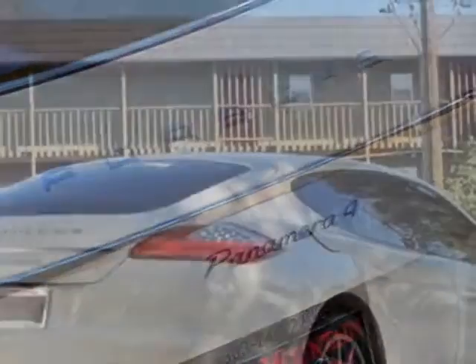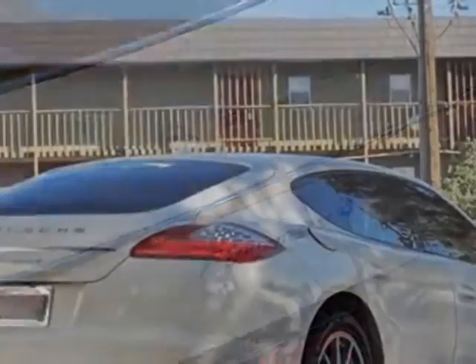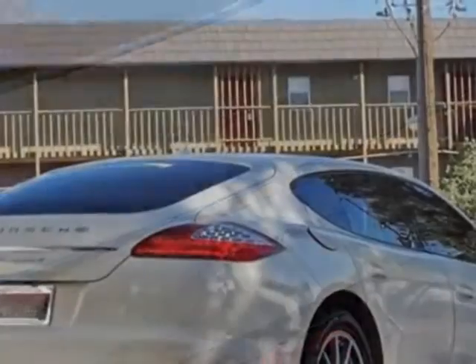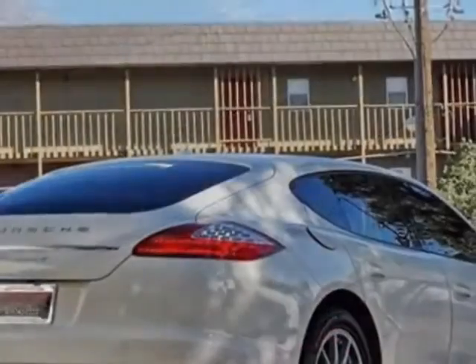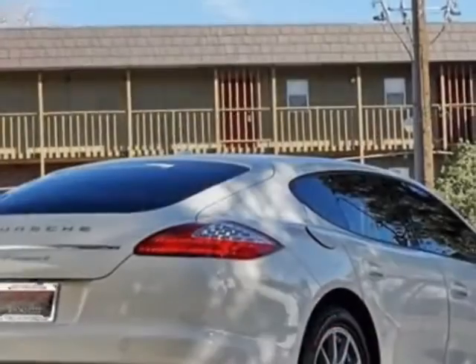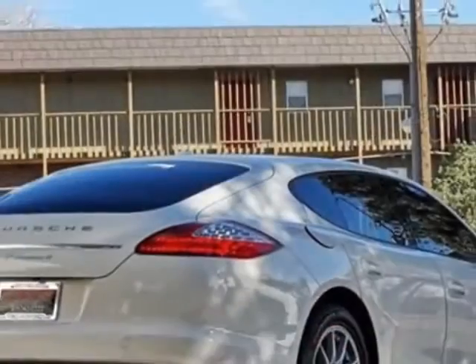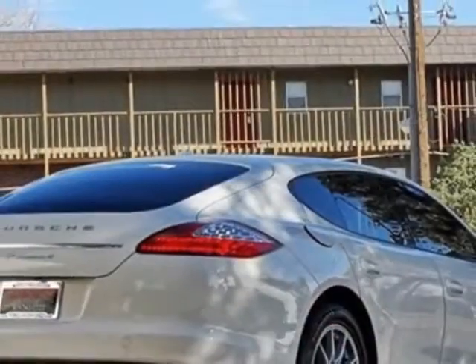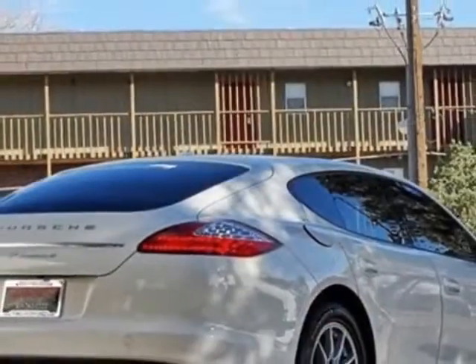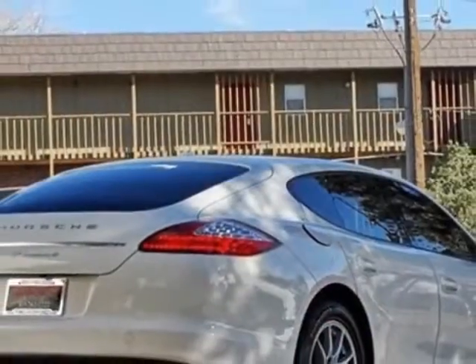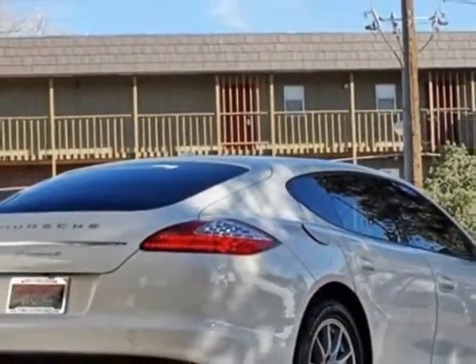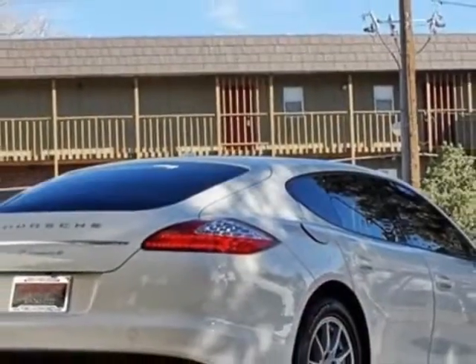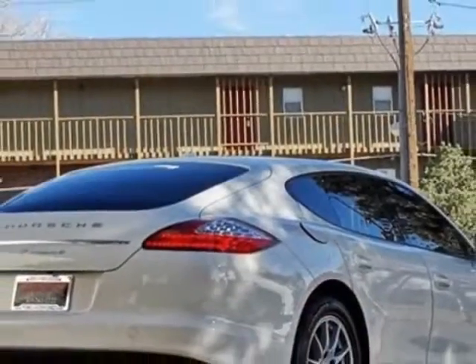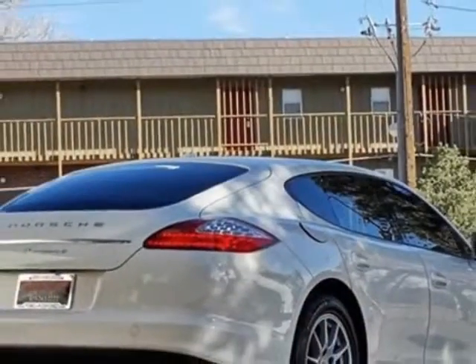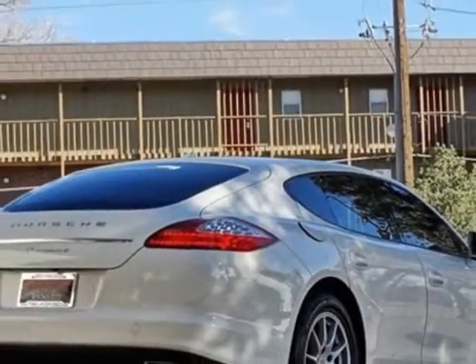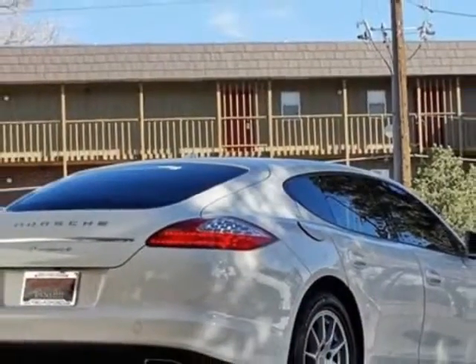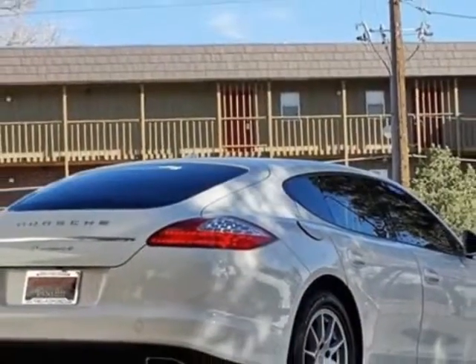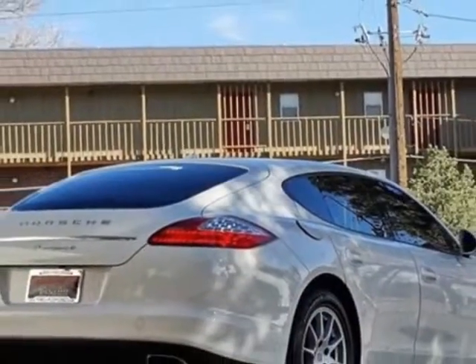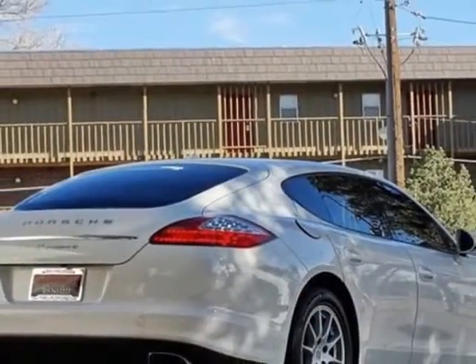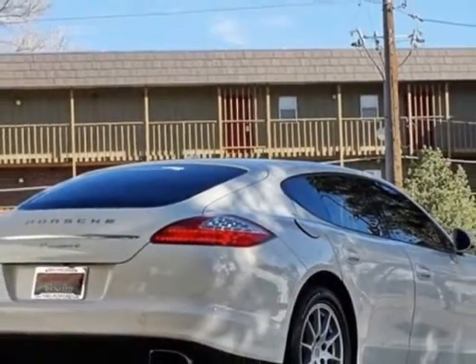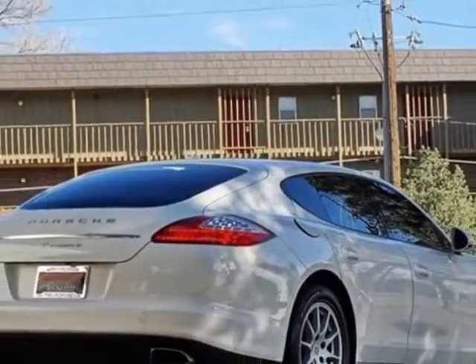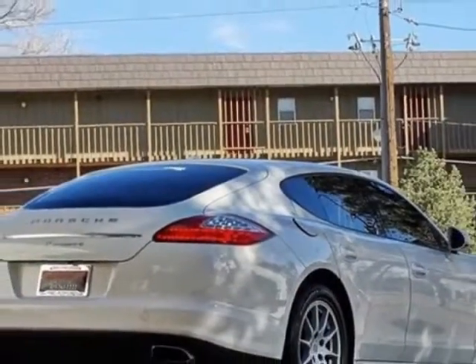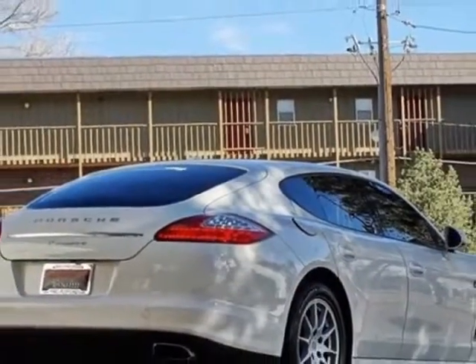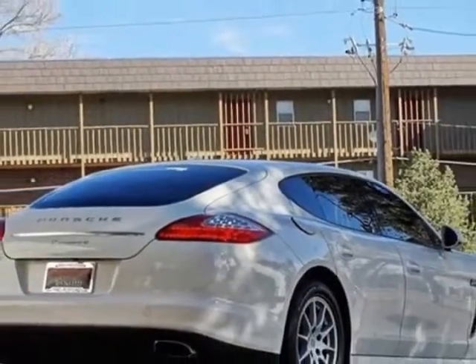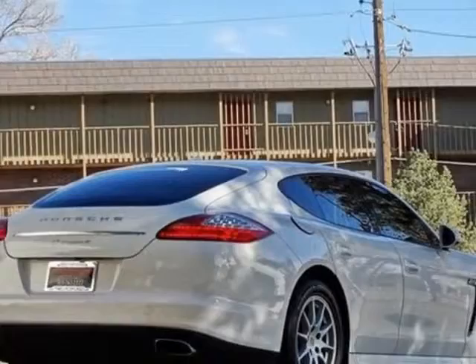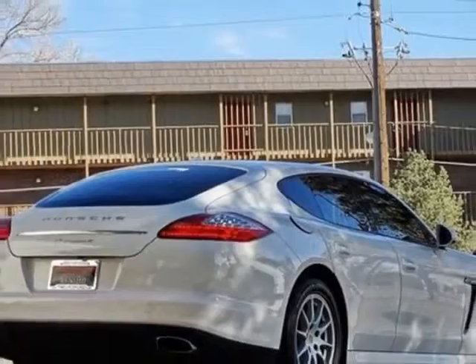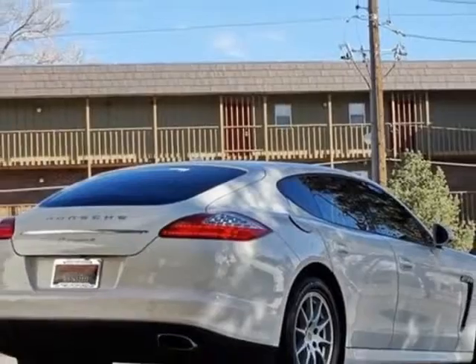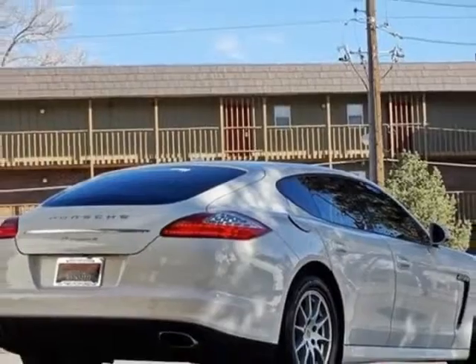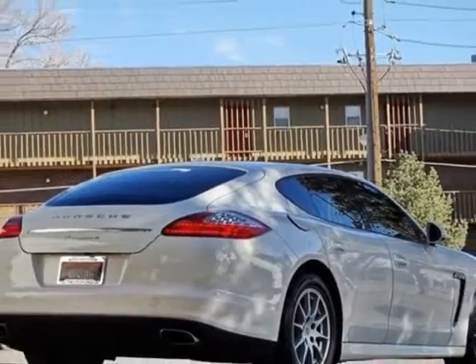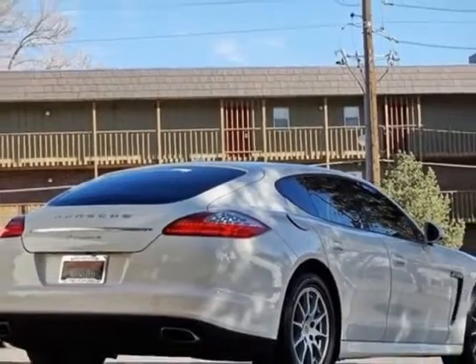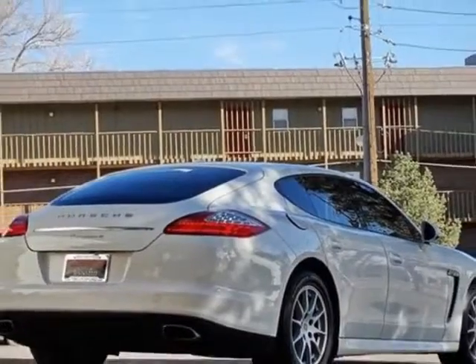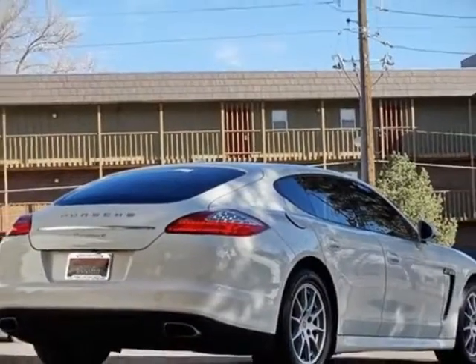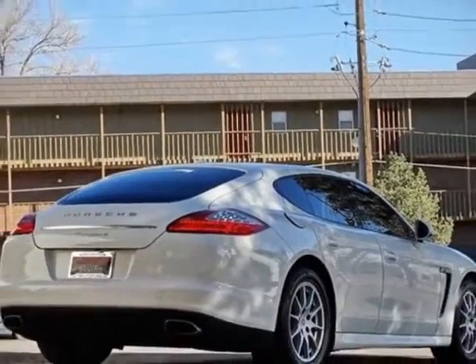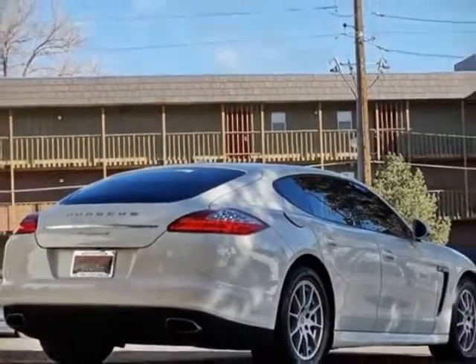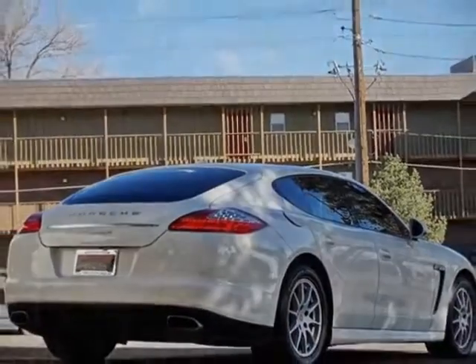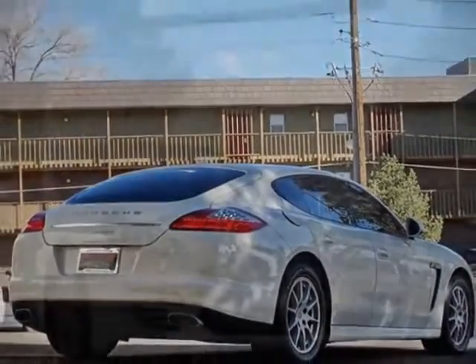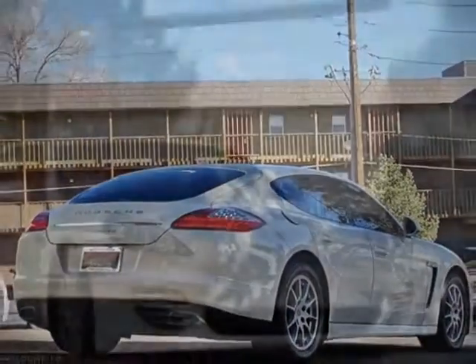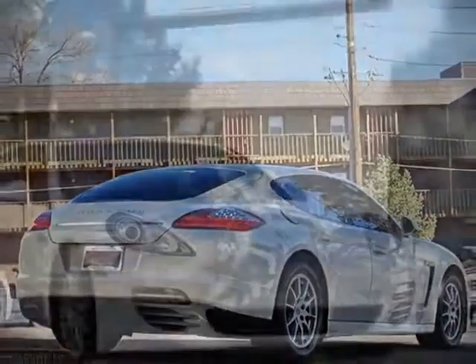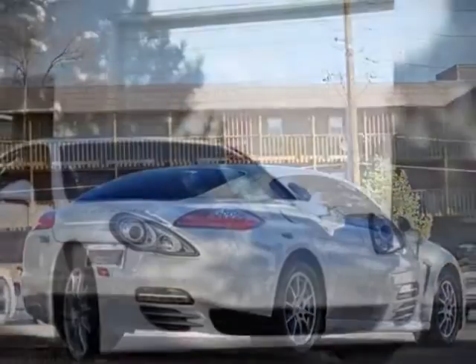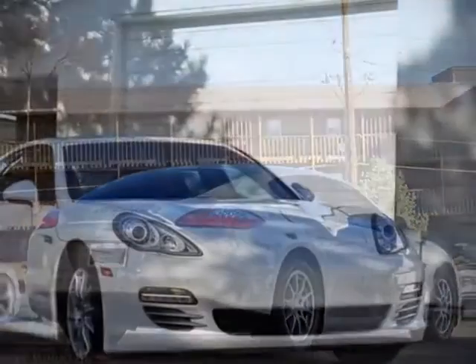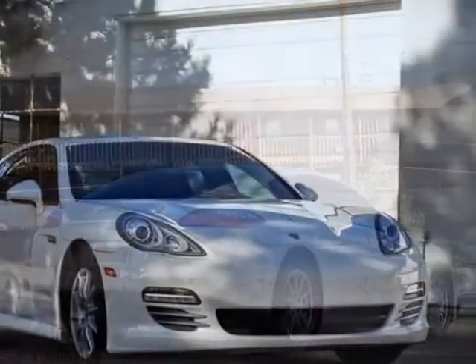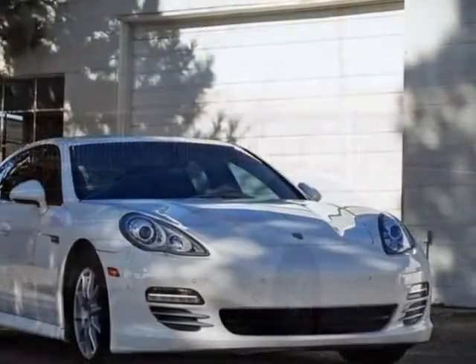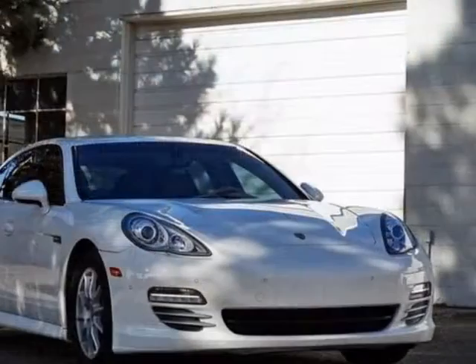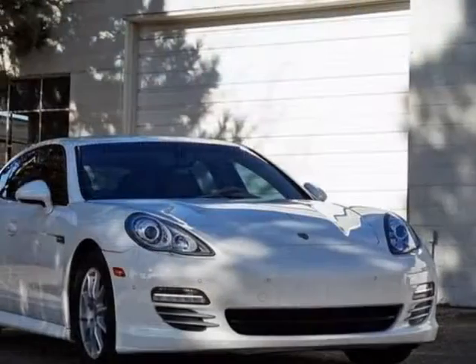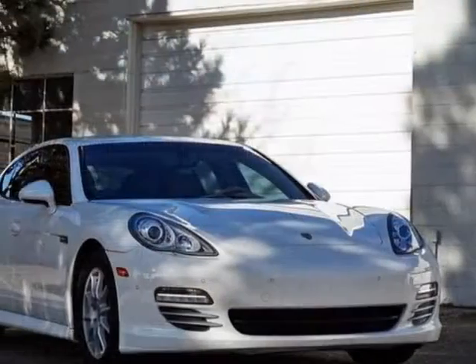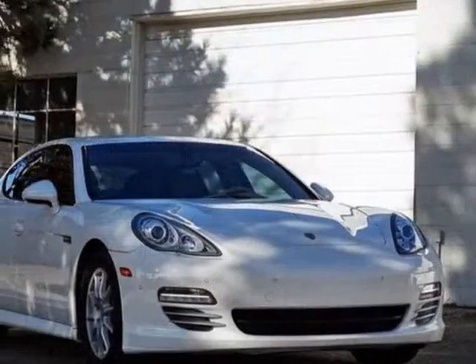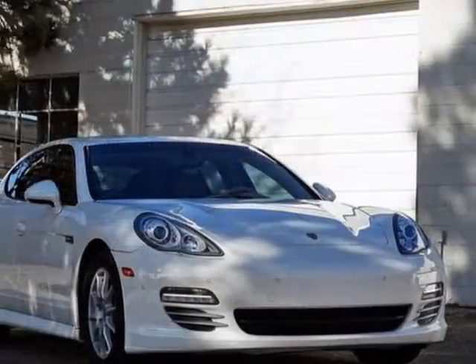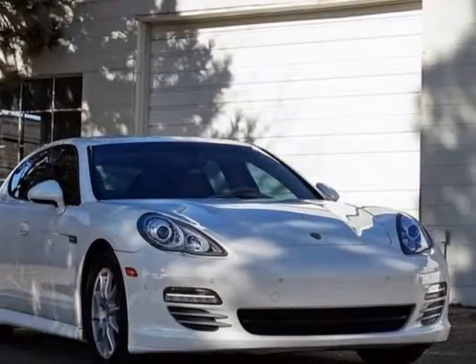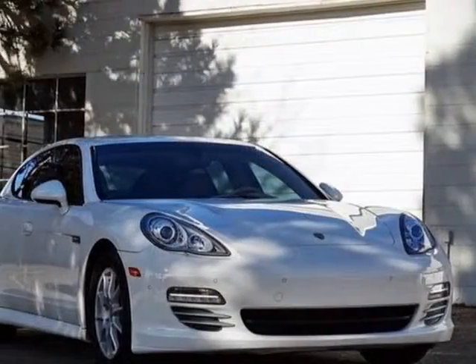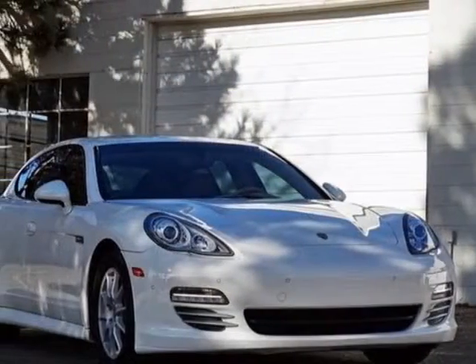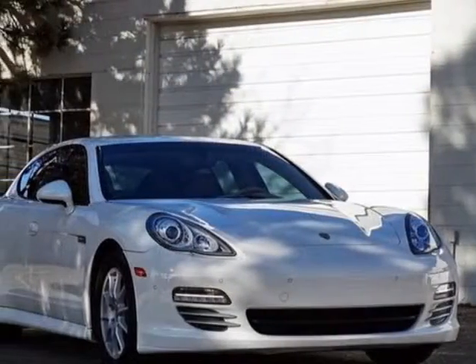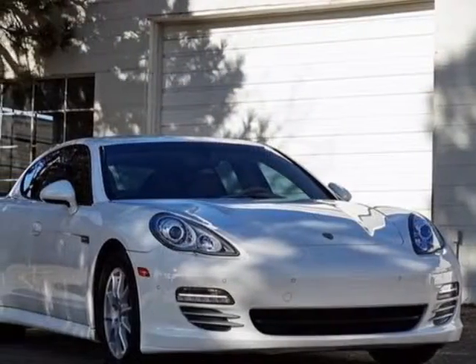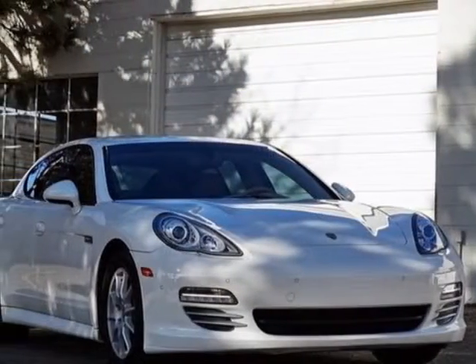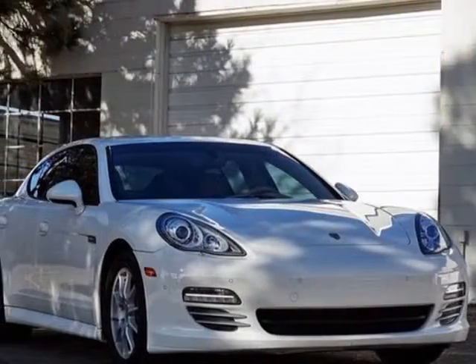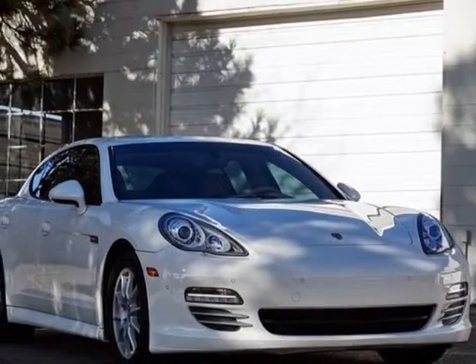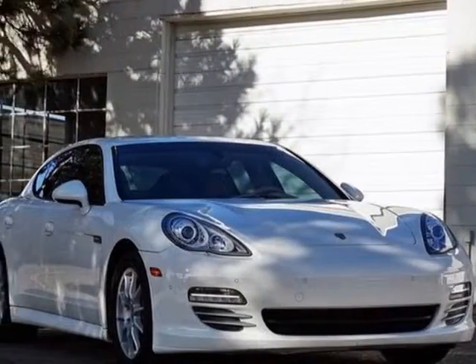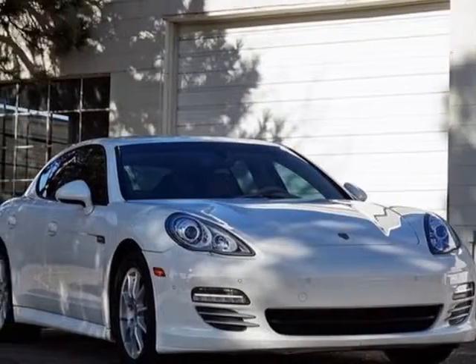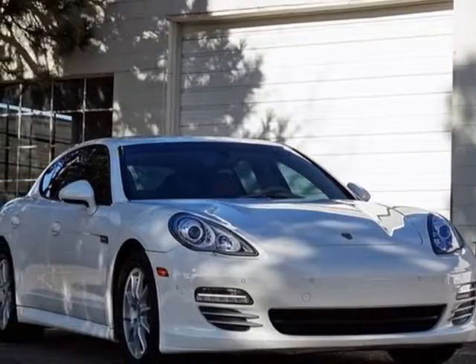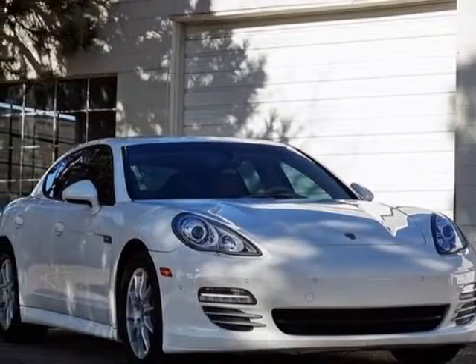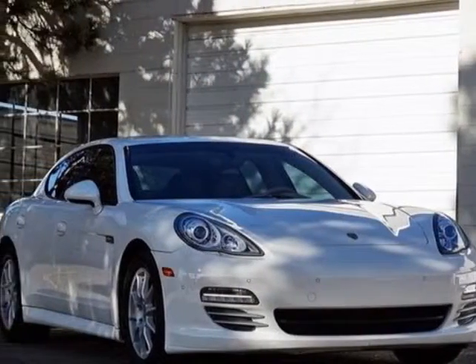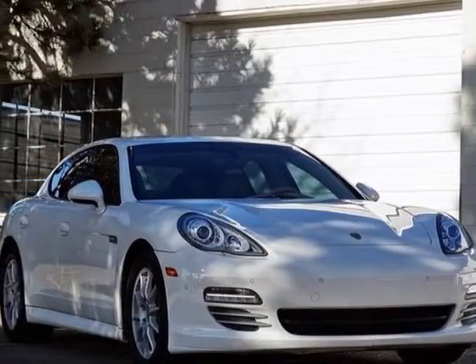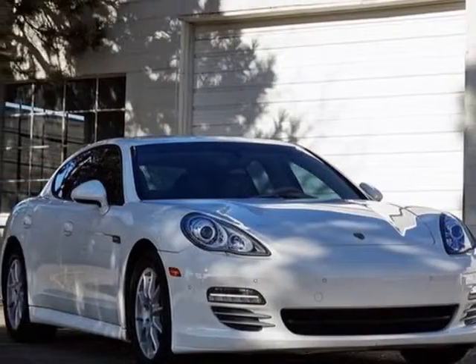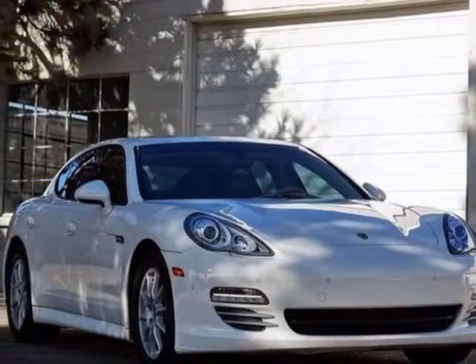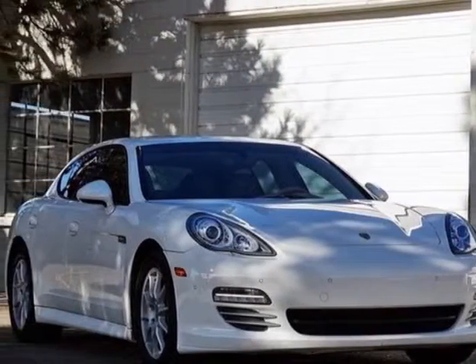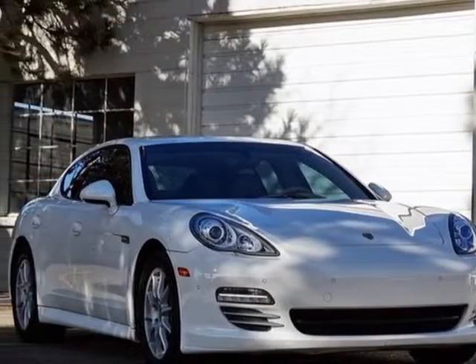For your protection, this vehicle has a factory warranty, and has a 7-speed automatic transmission.